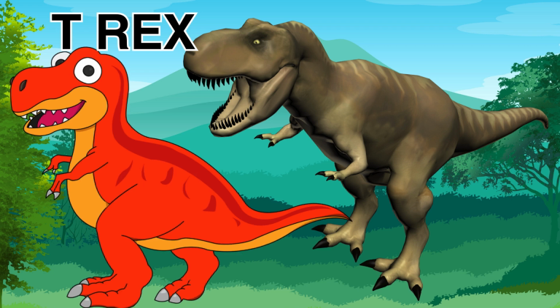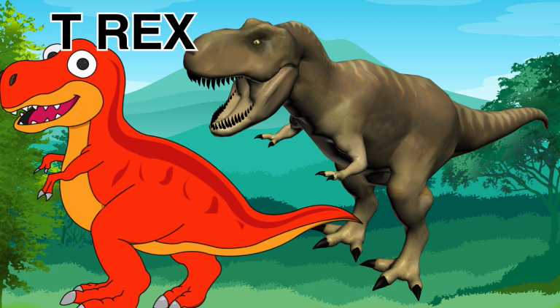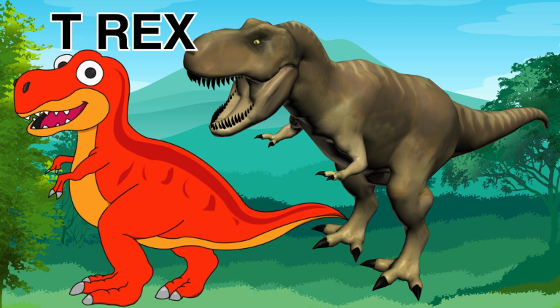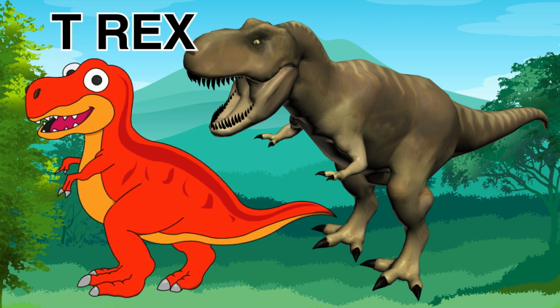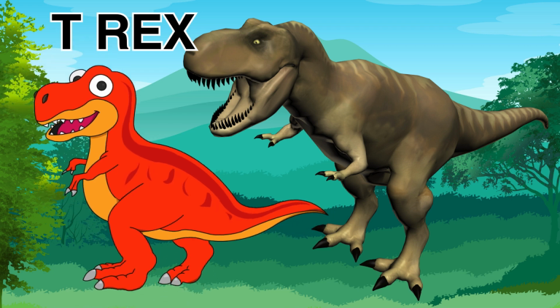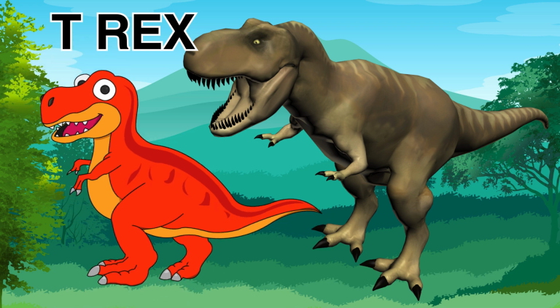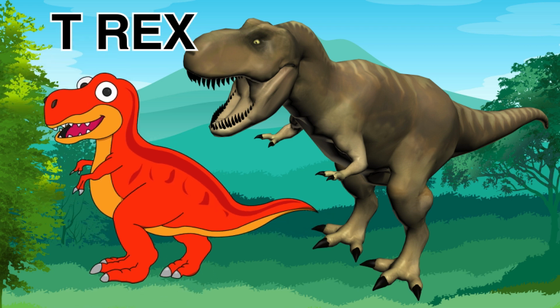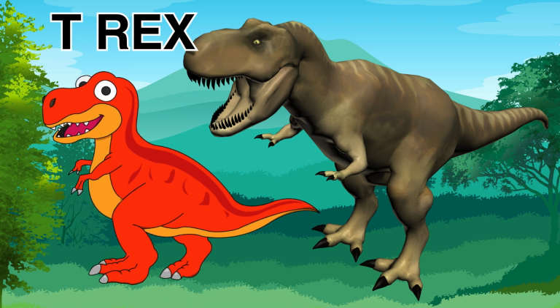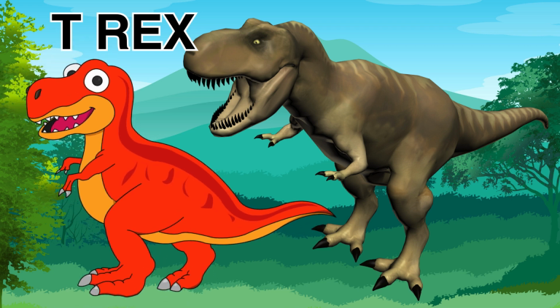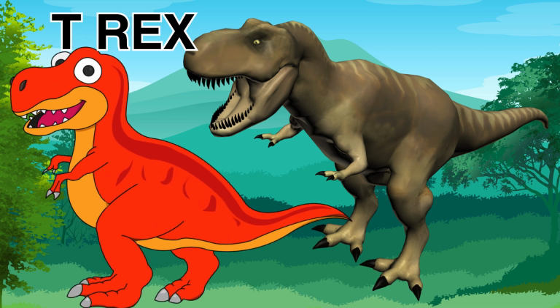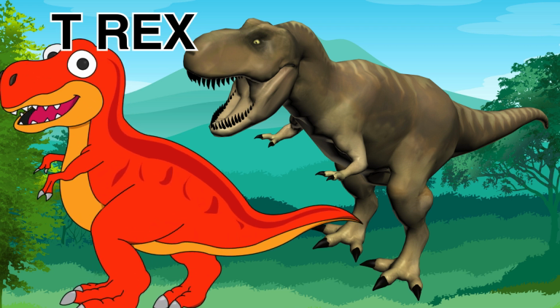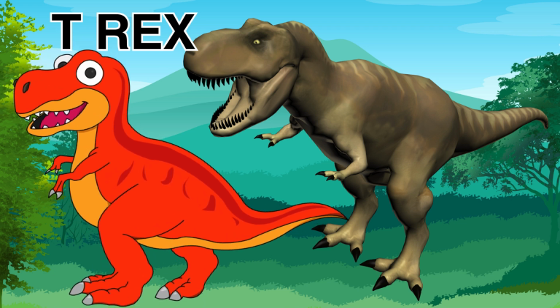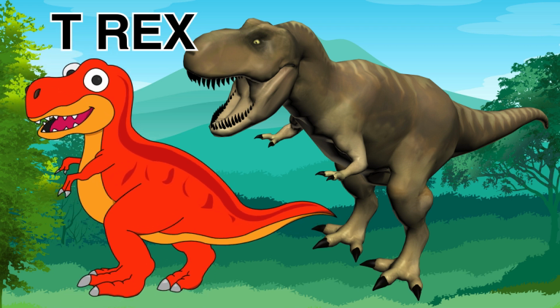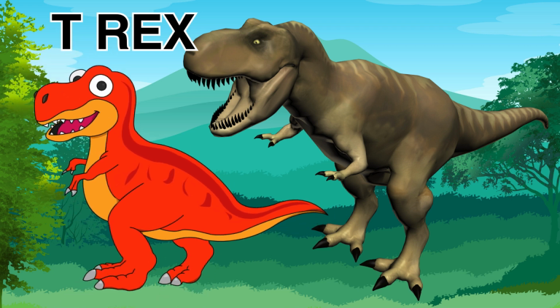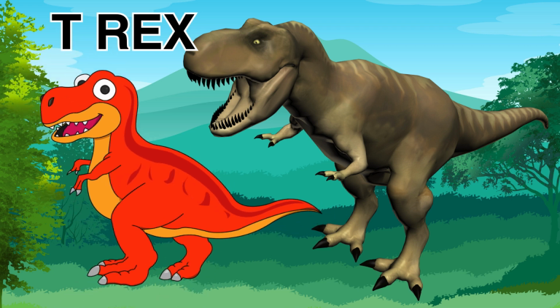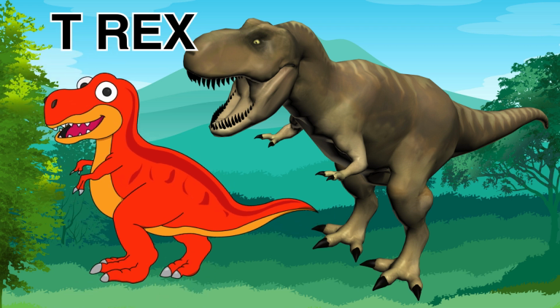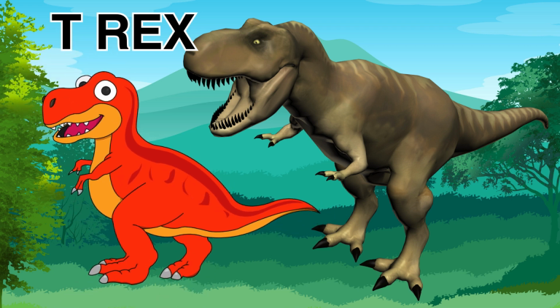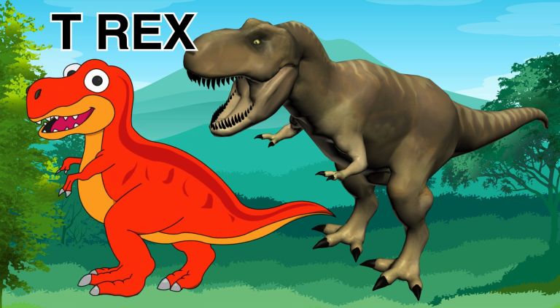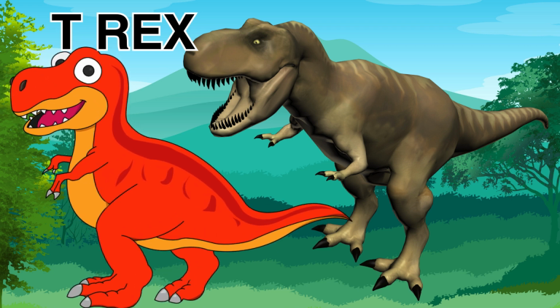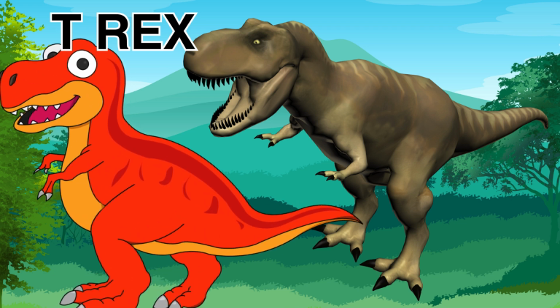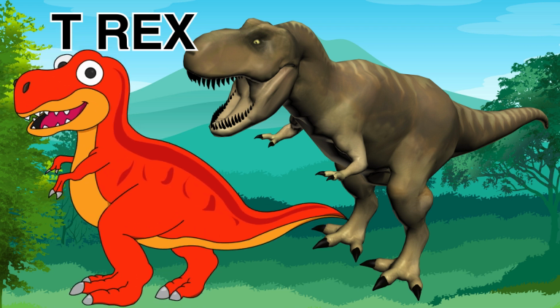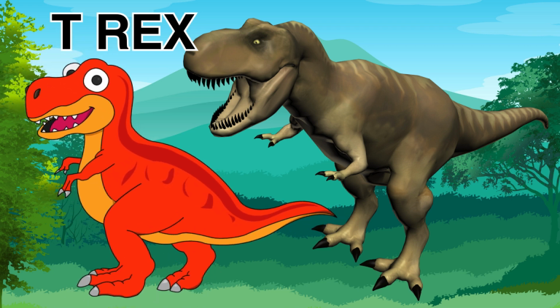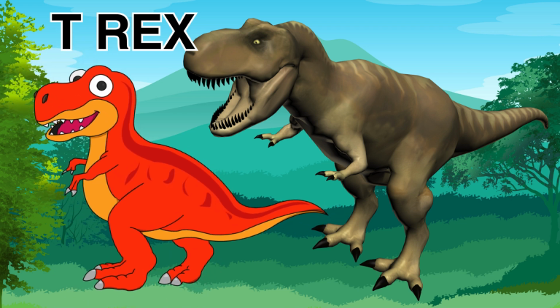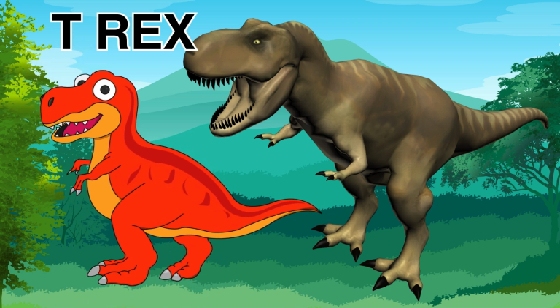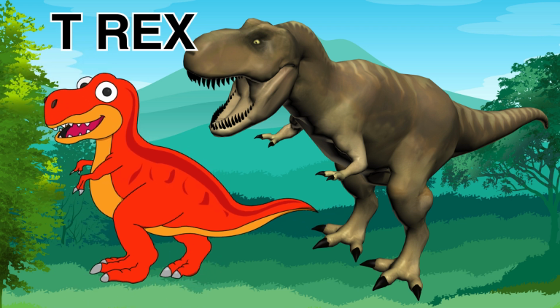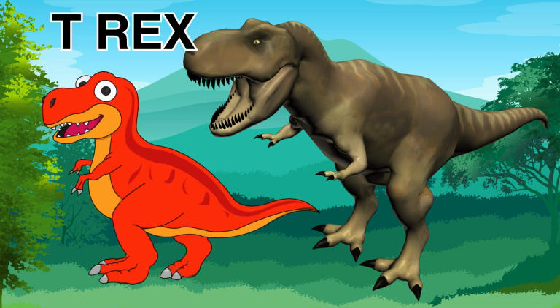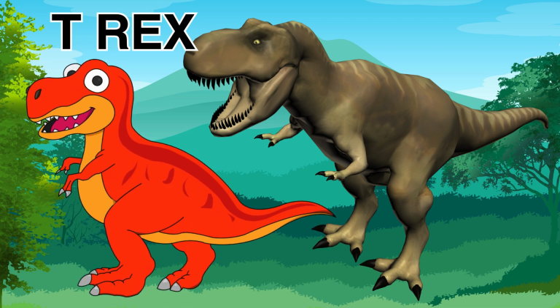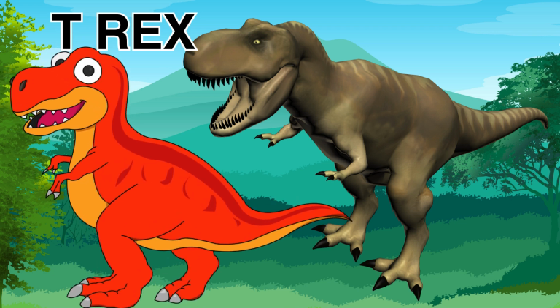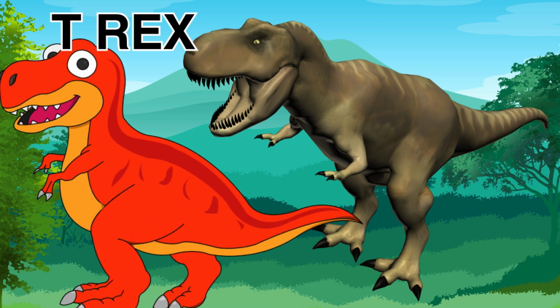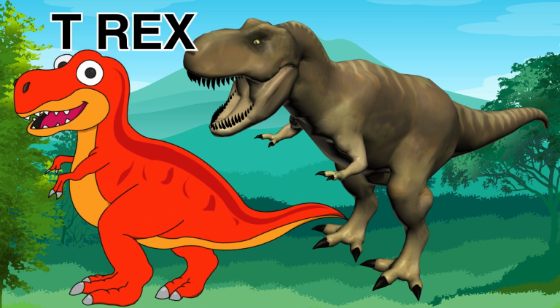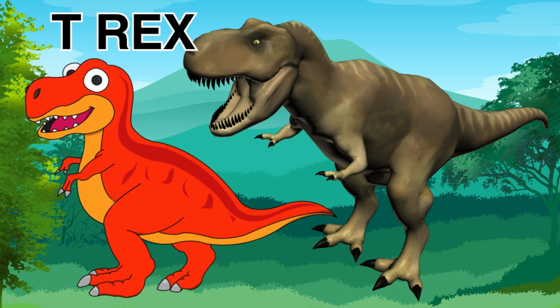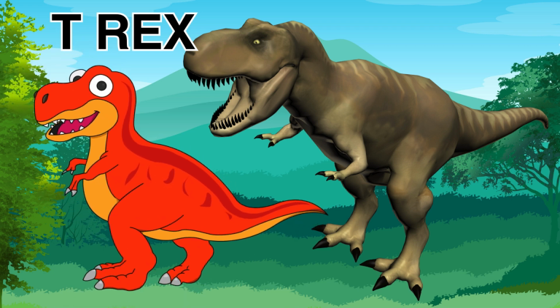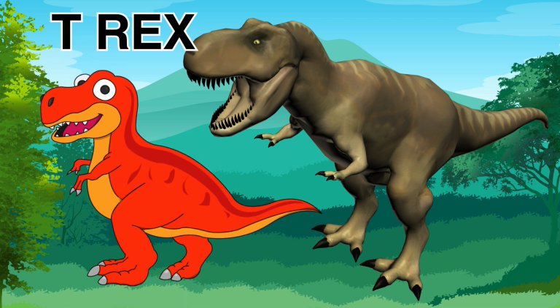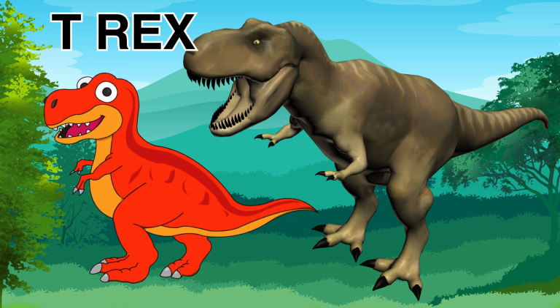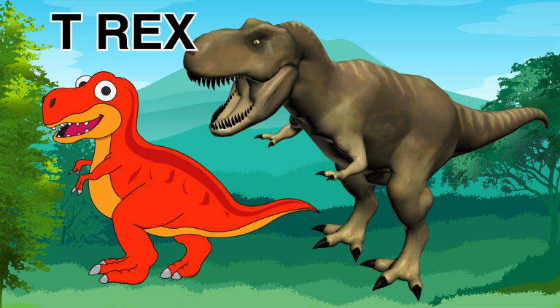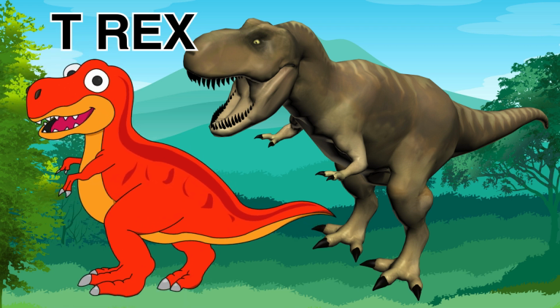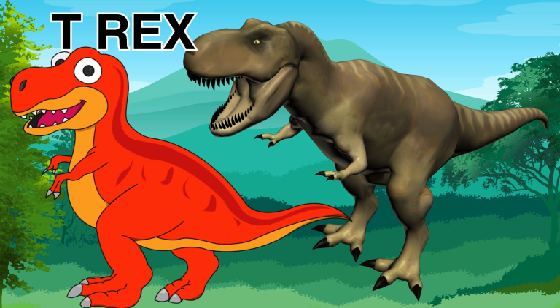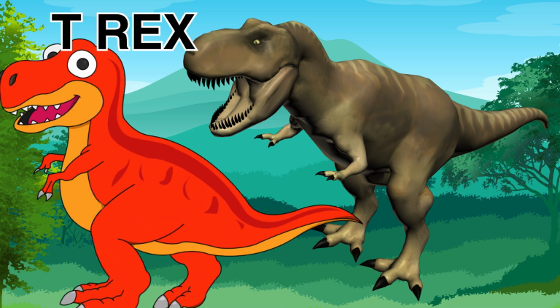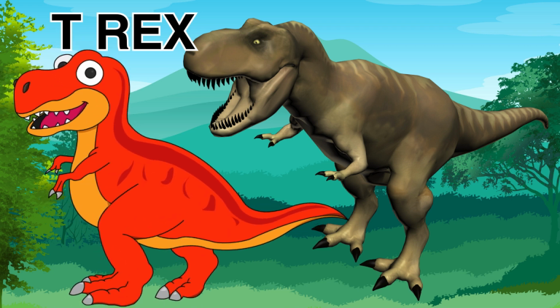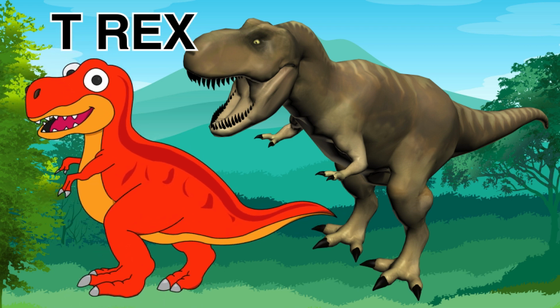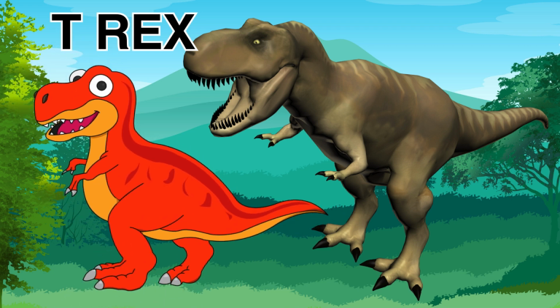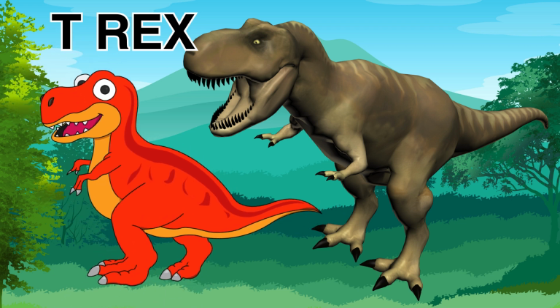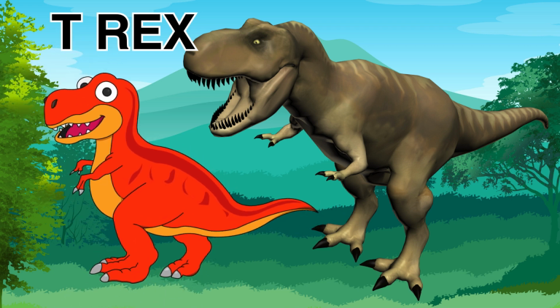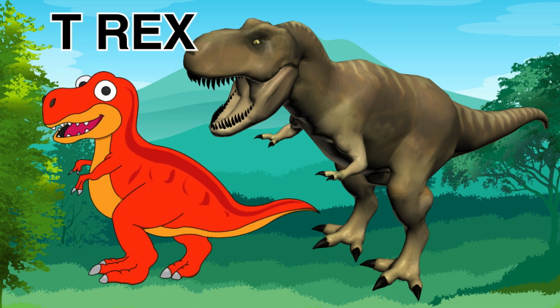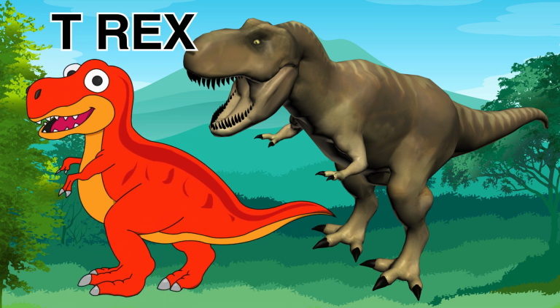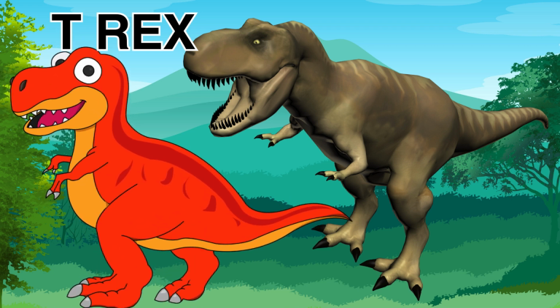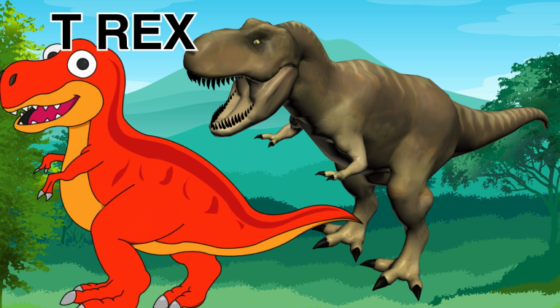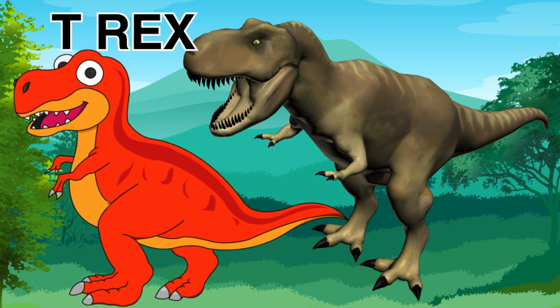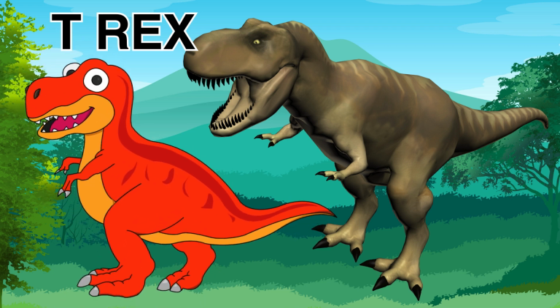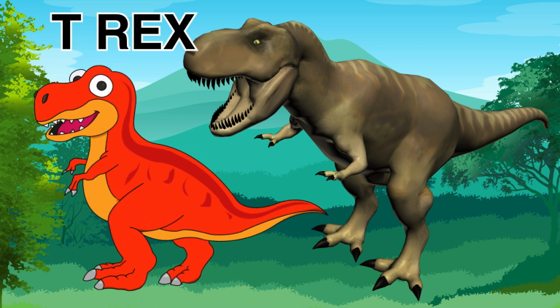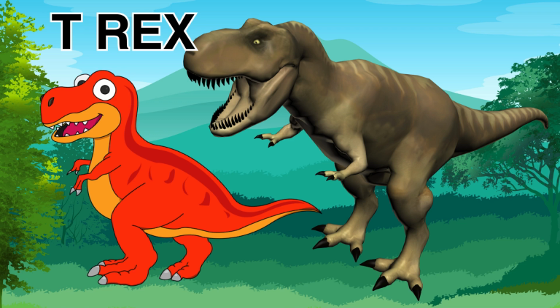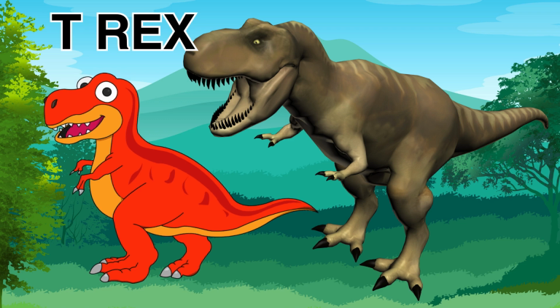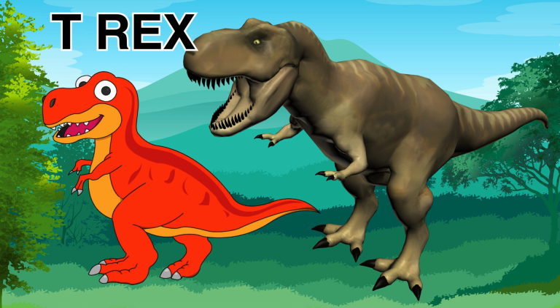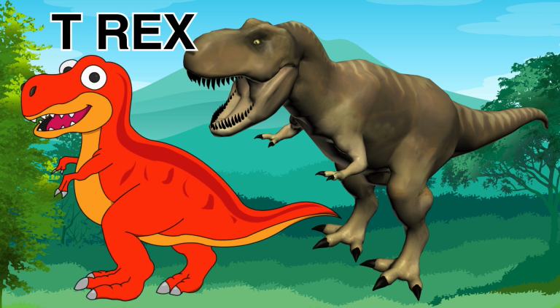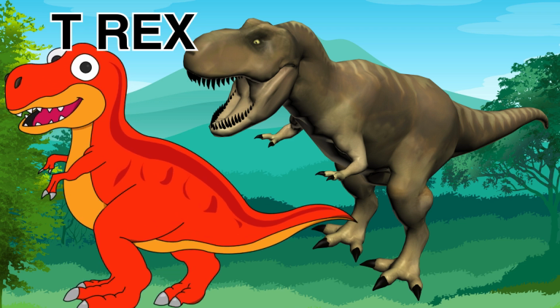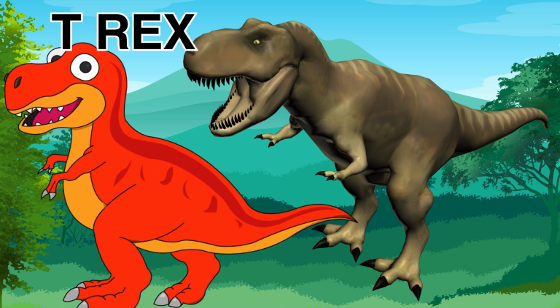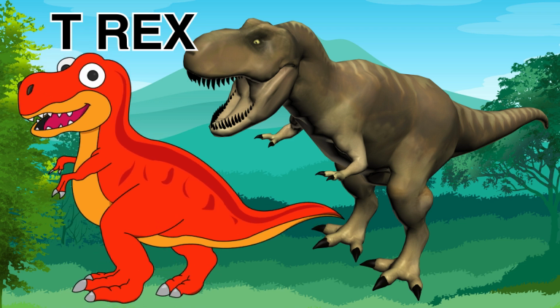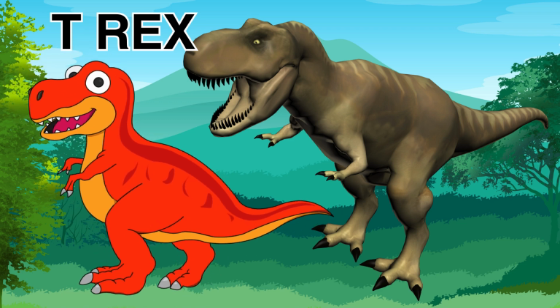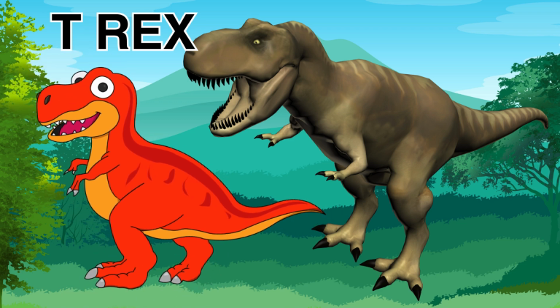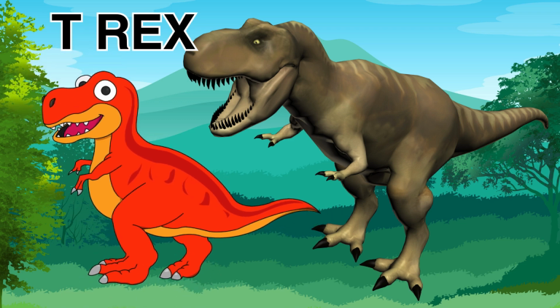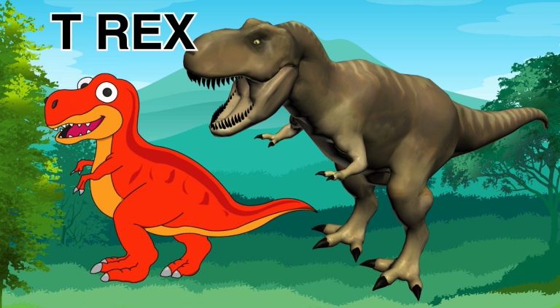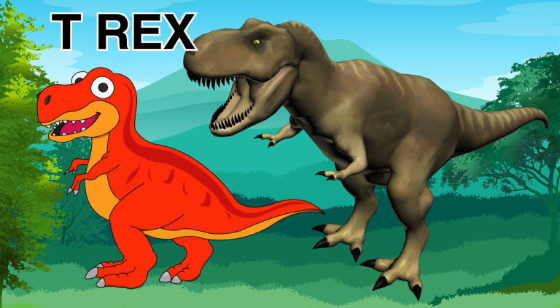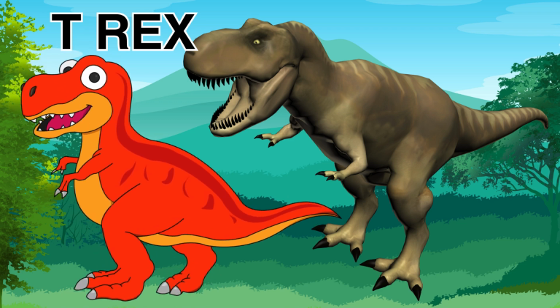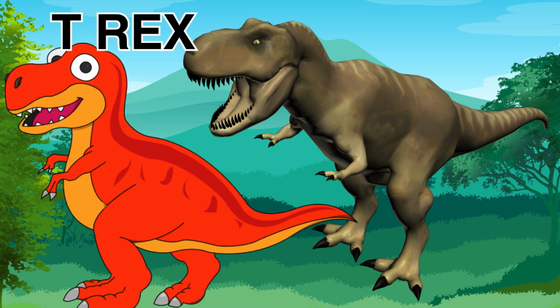Hi friends, today we're going to learn about some dinosaurs. Are you ready?